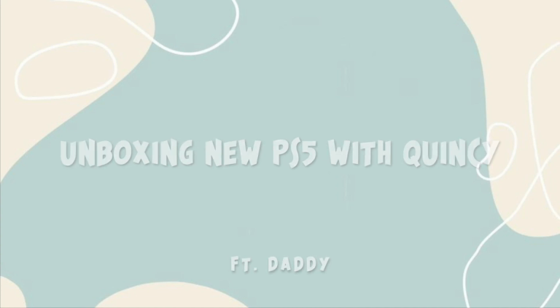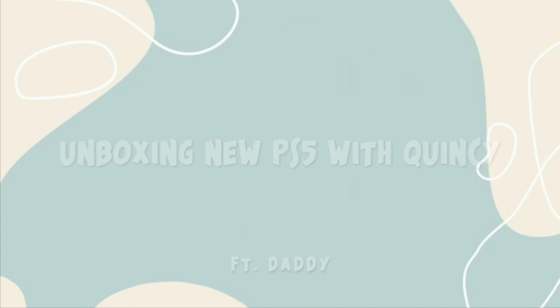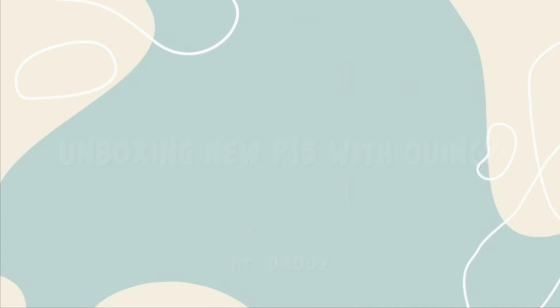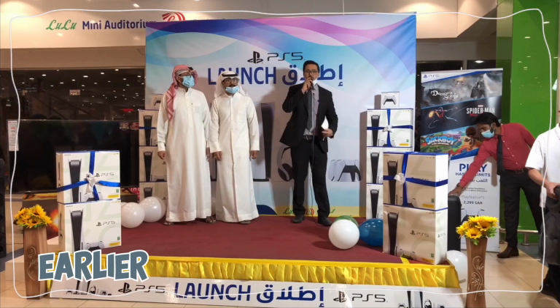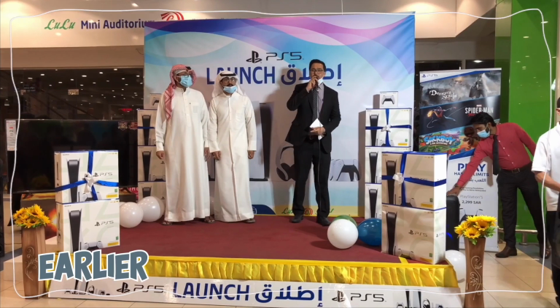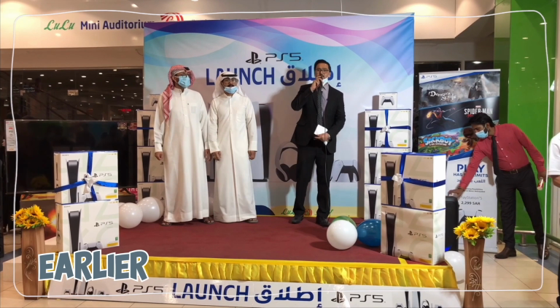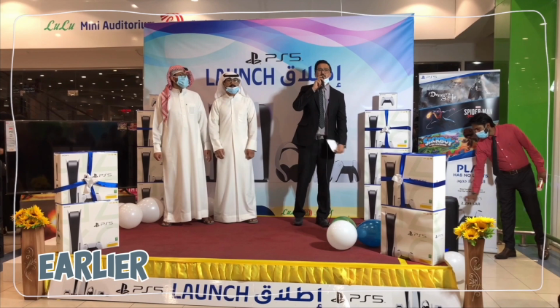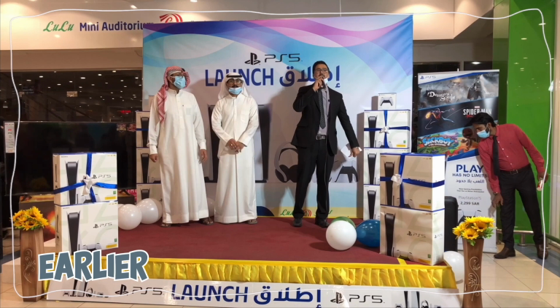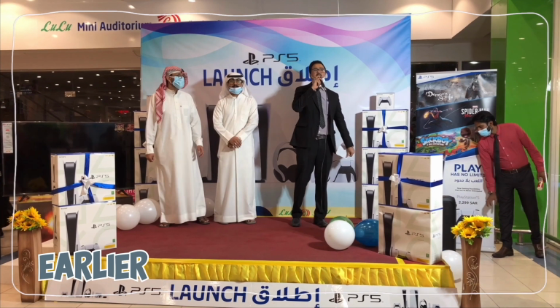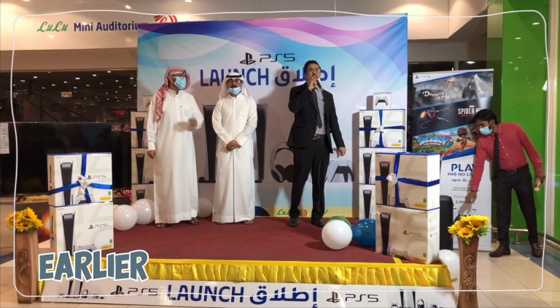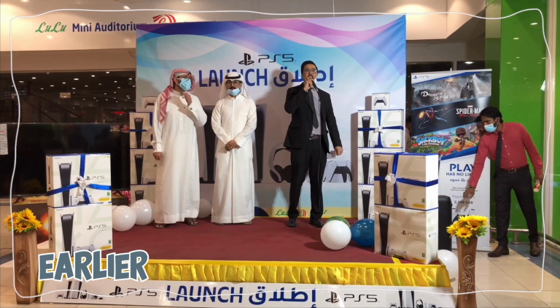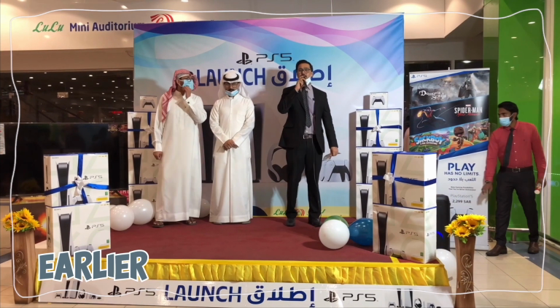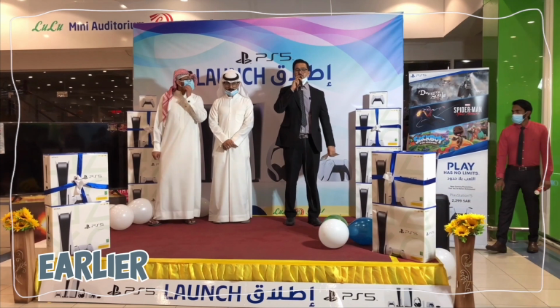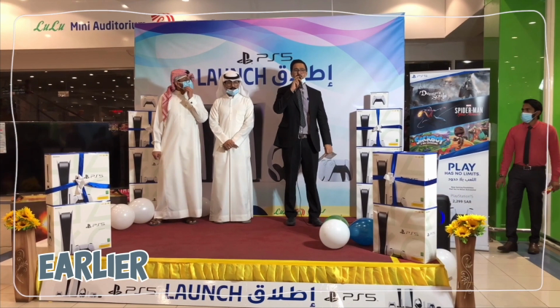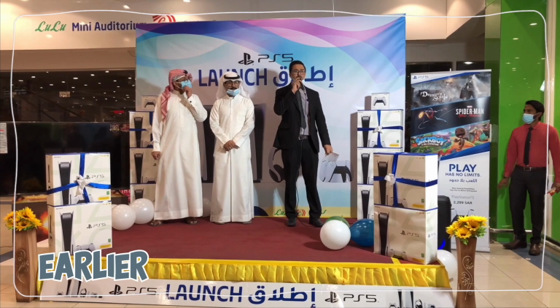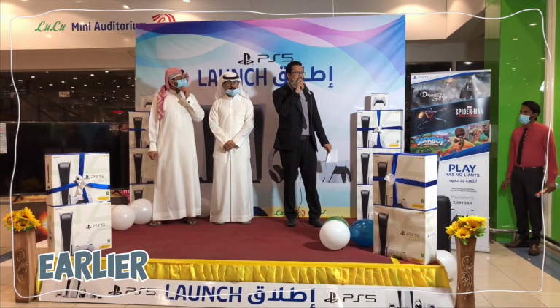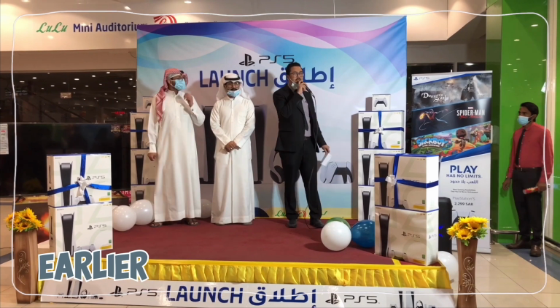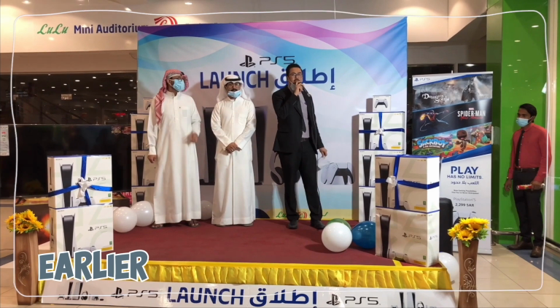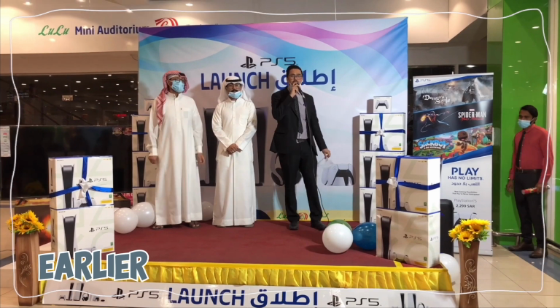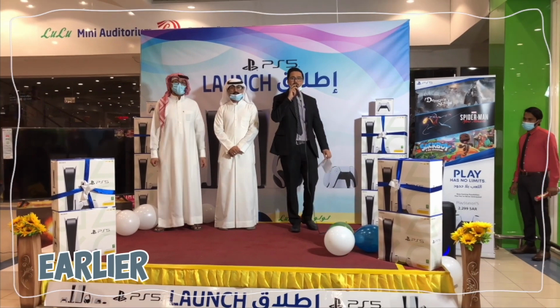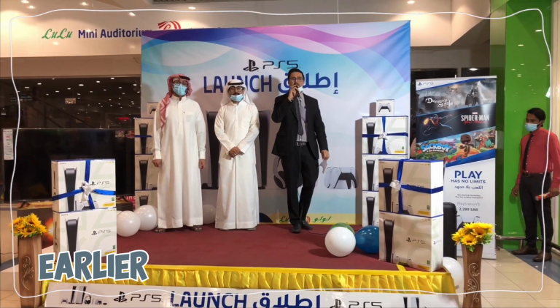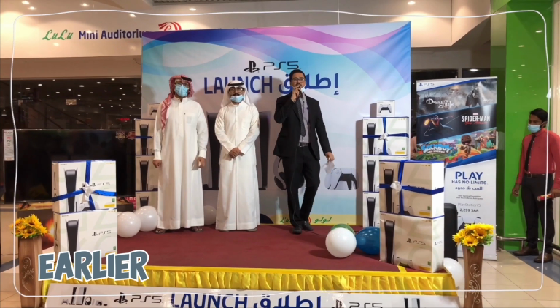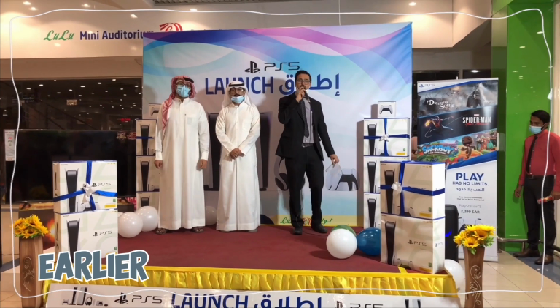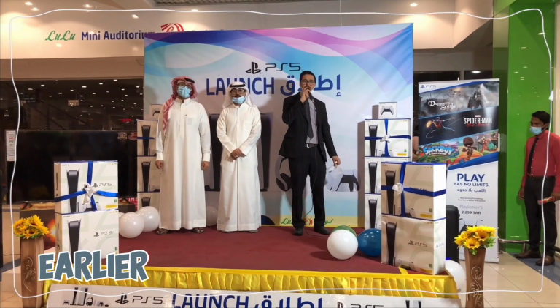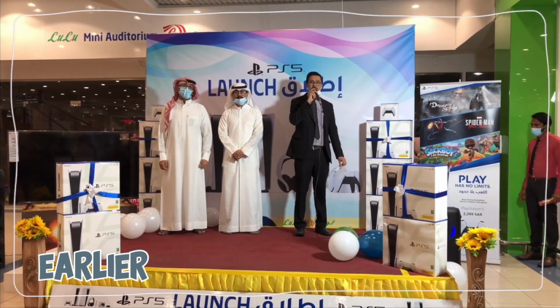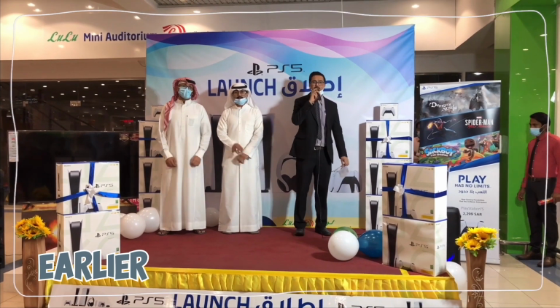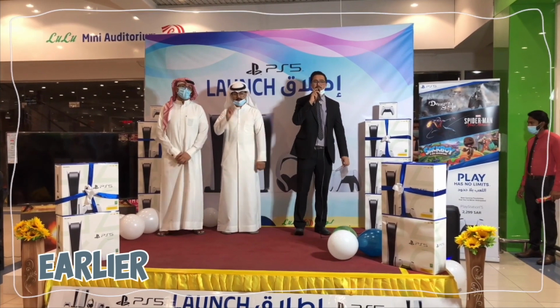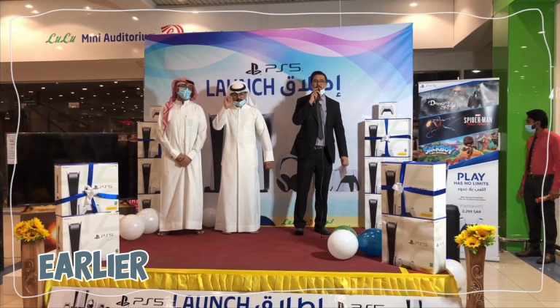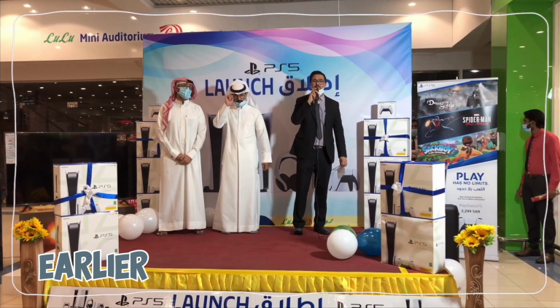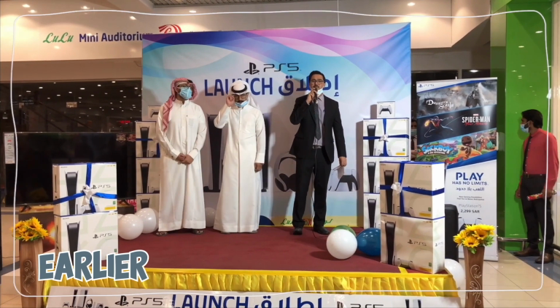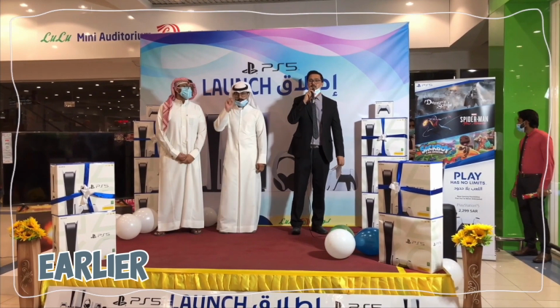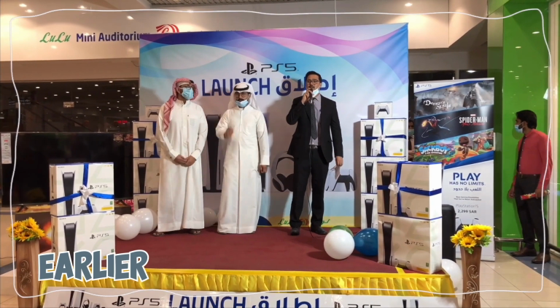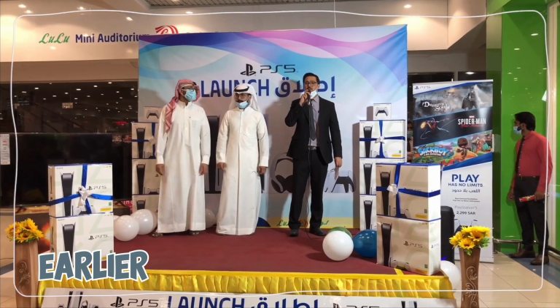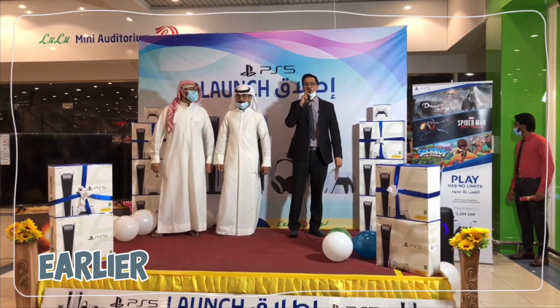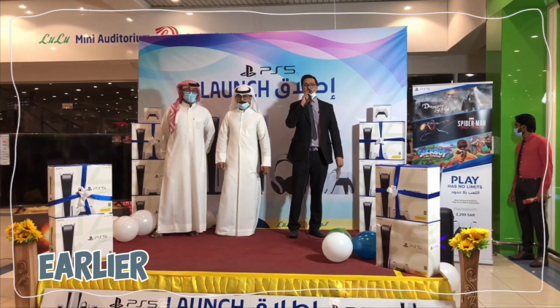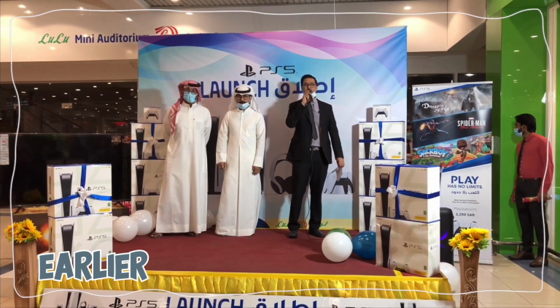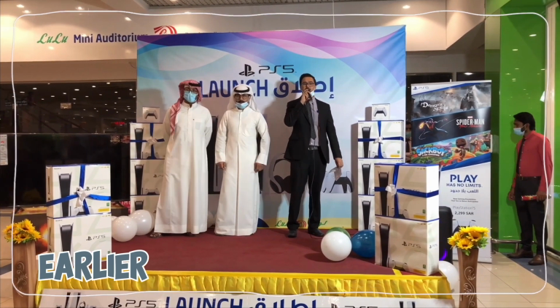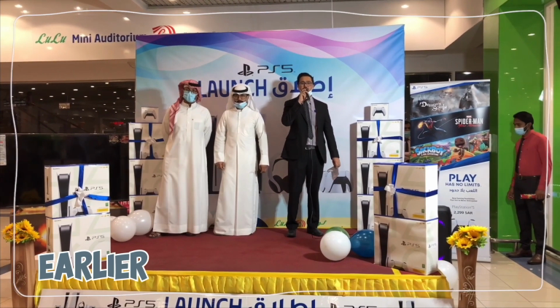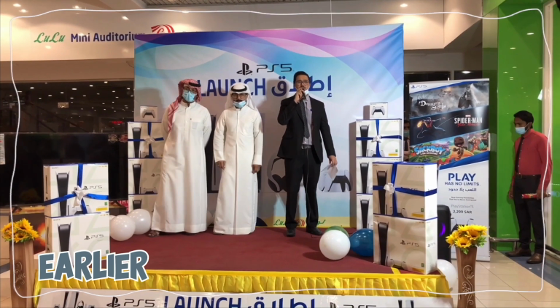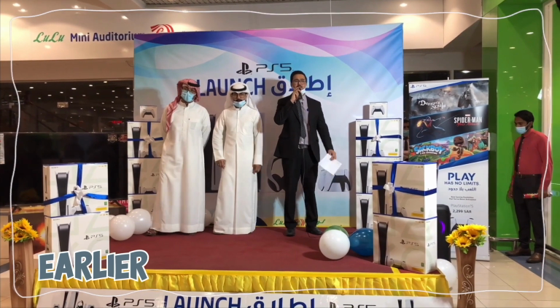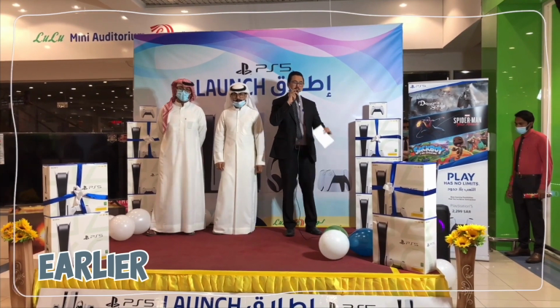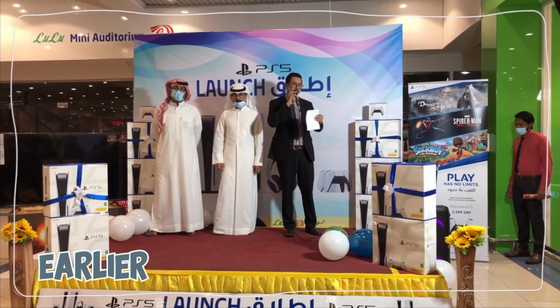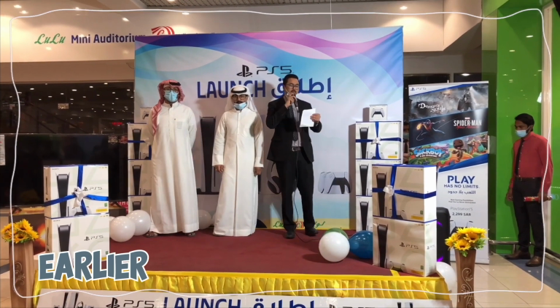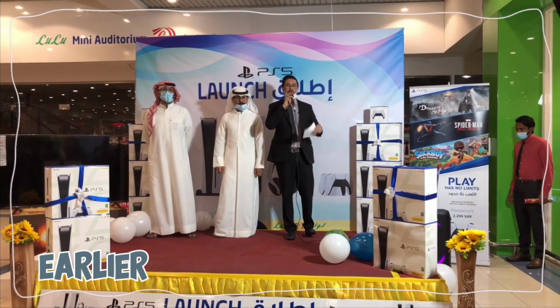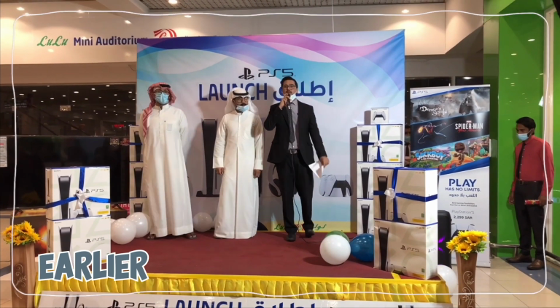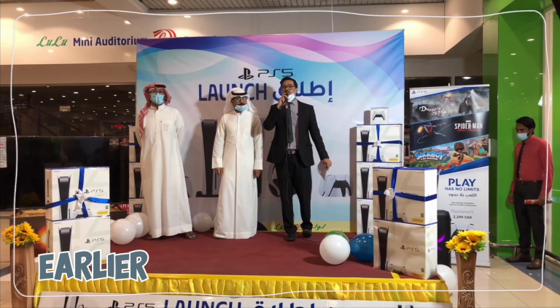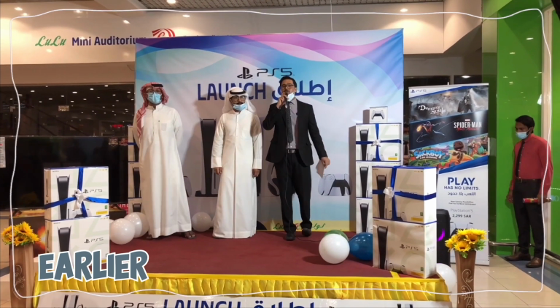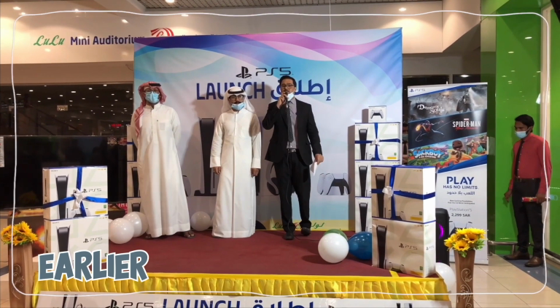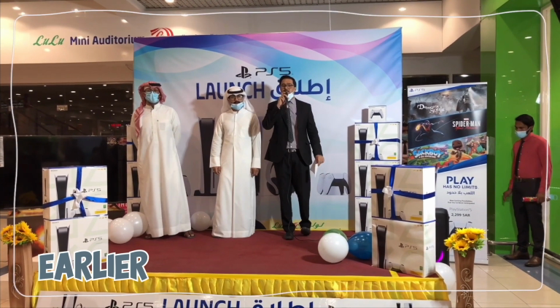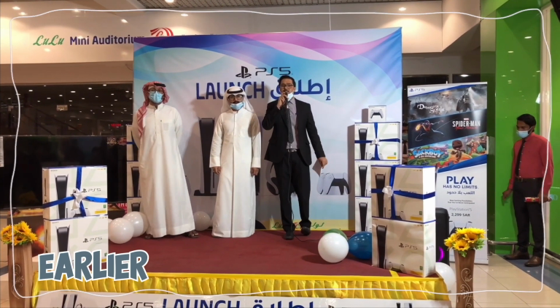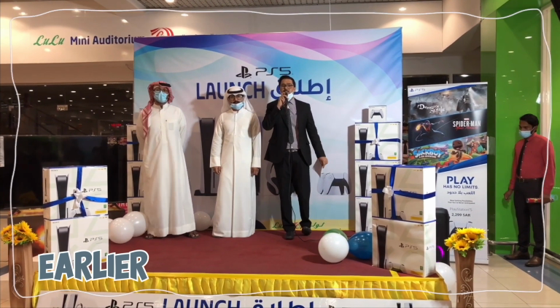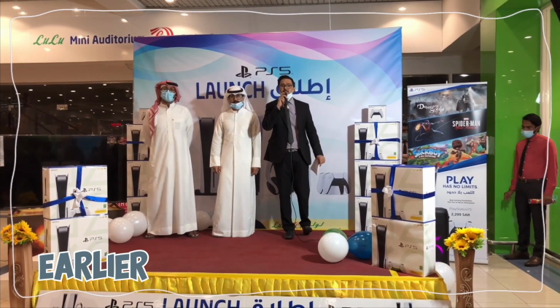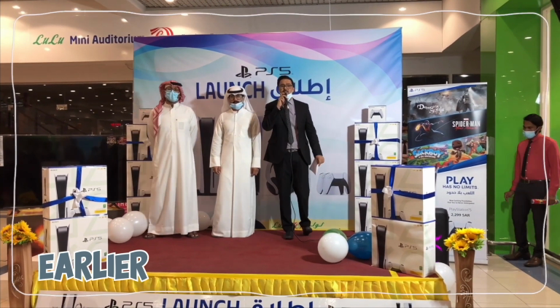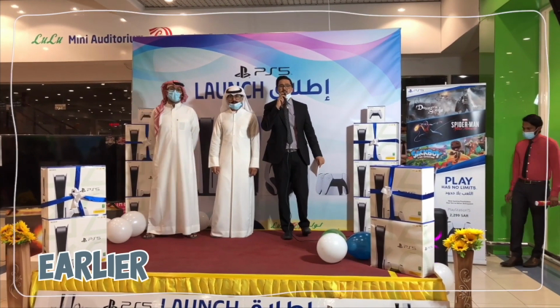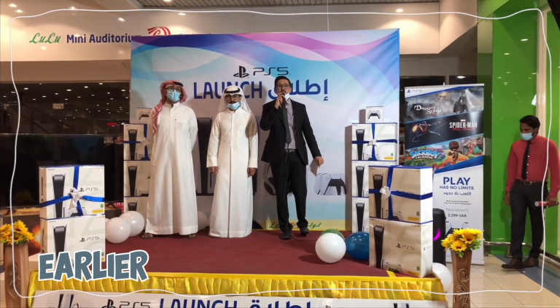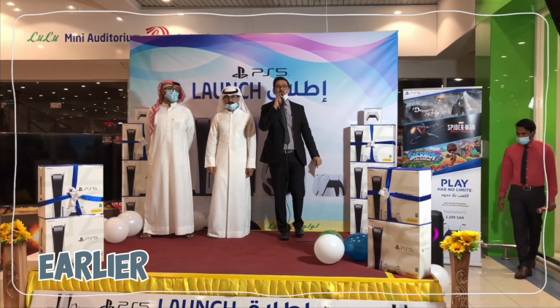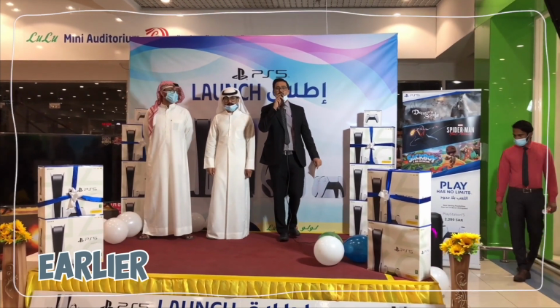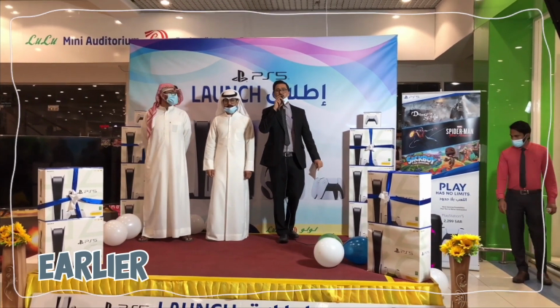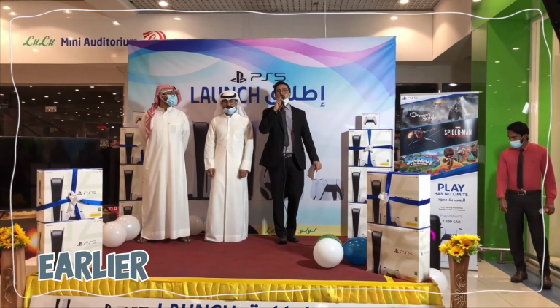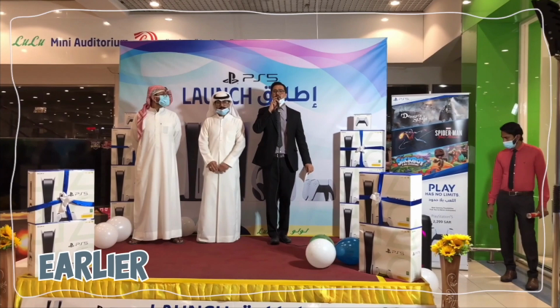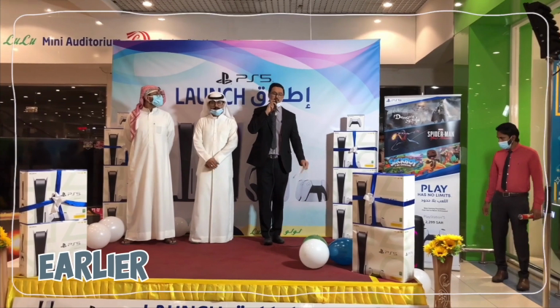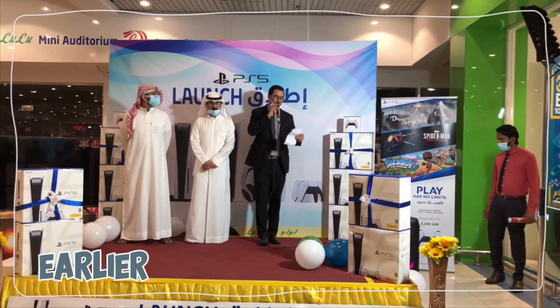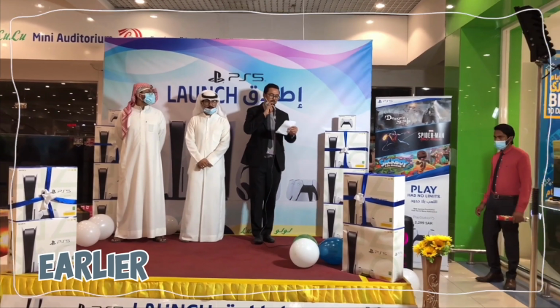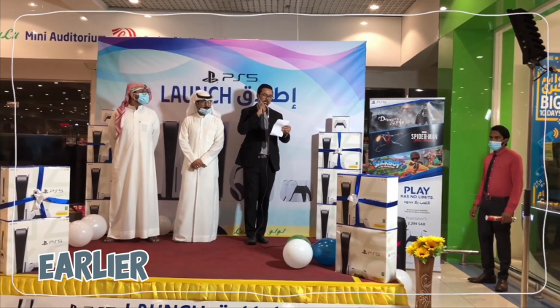Good evening. I would like to inform you that today we are going to launch the Sony PS5 at the new hypermarket. We have two customers who are already pre-booking.